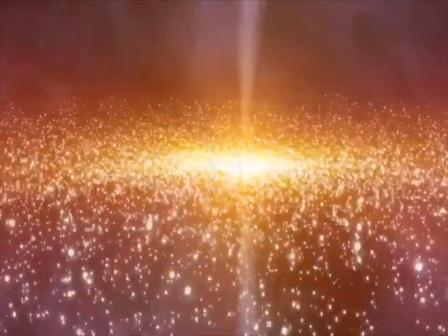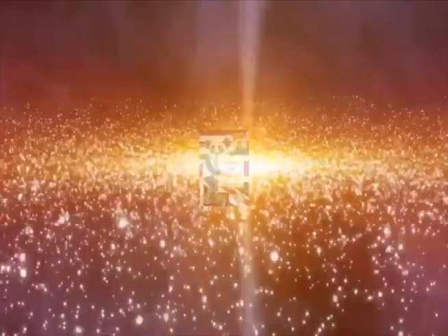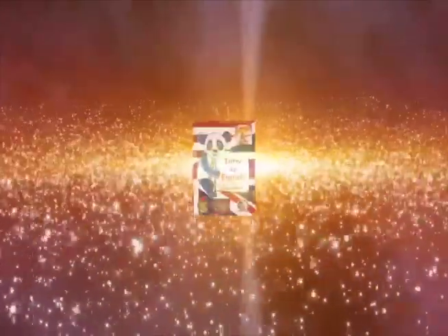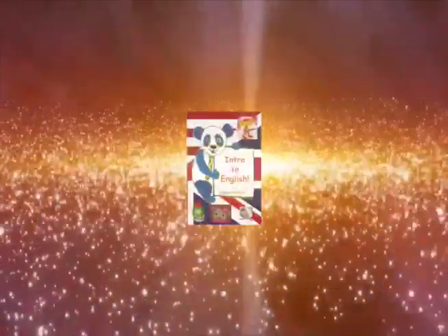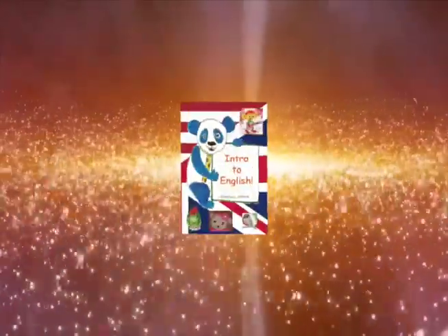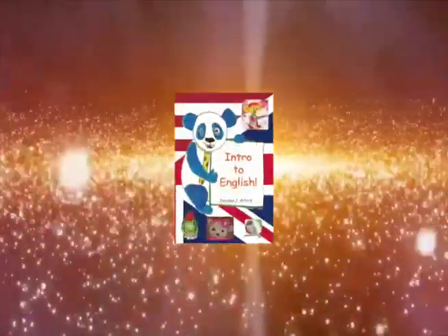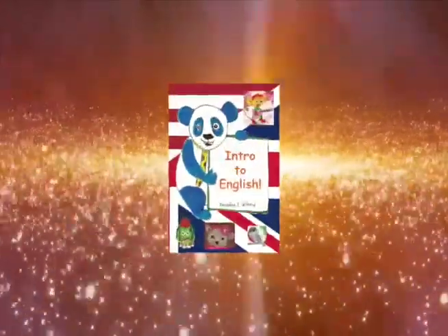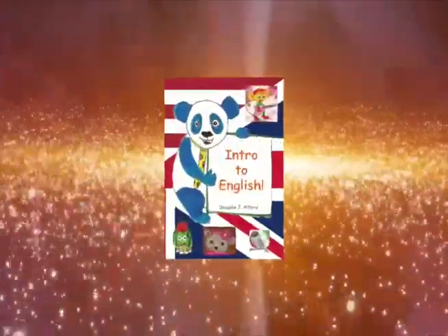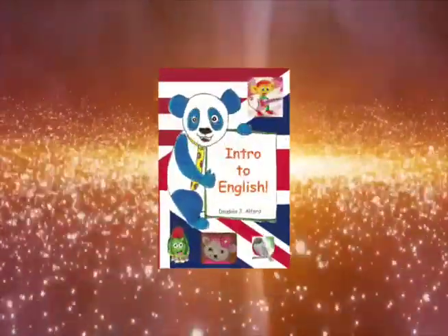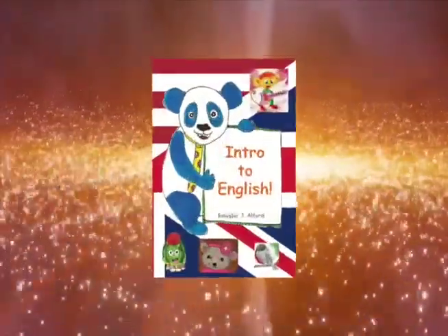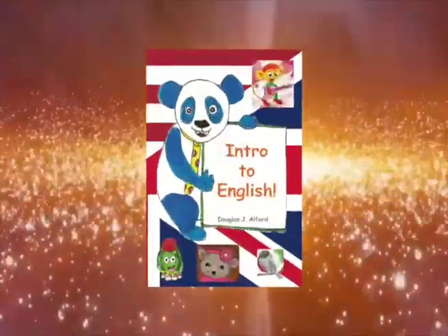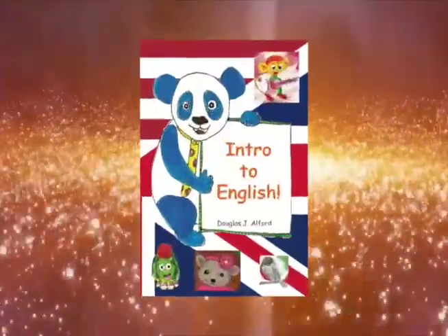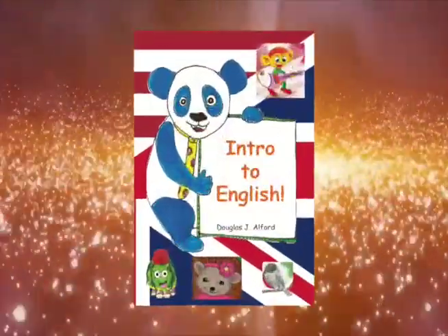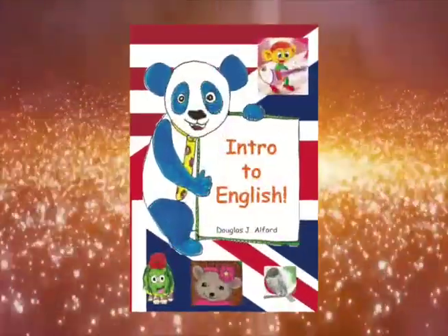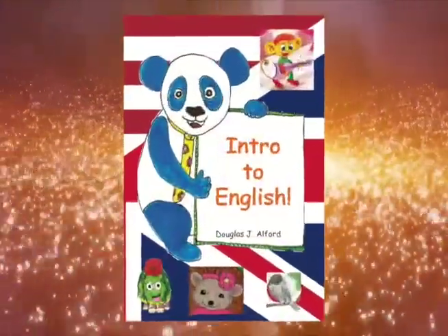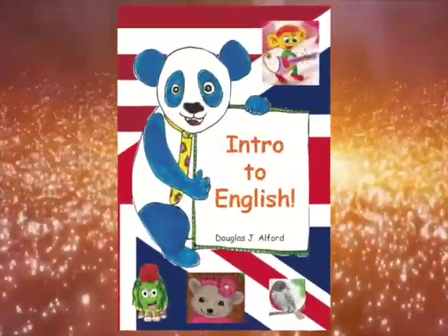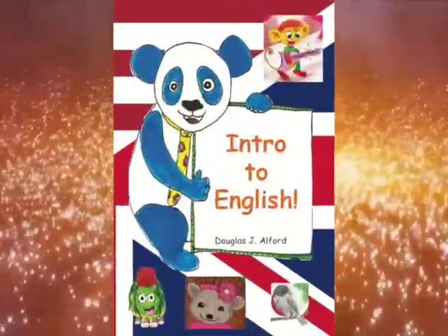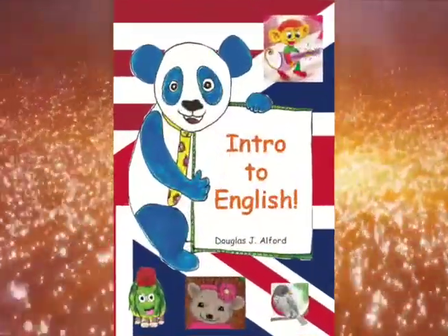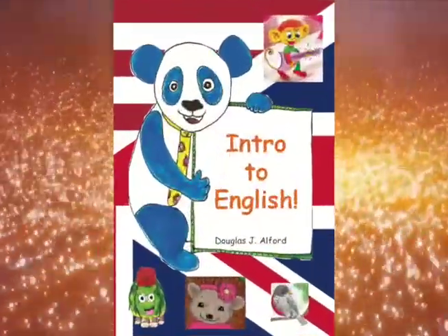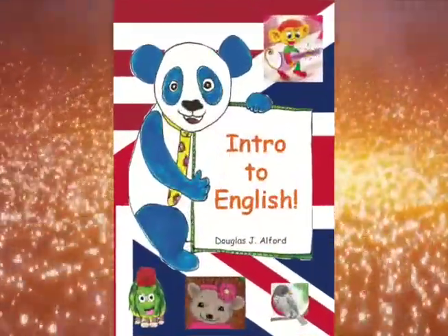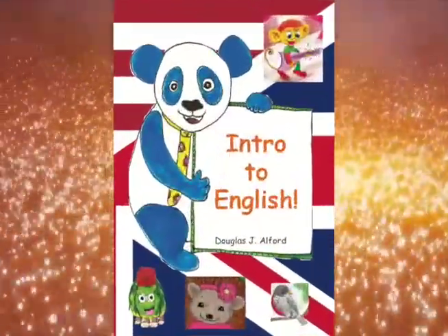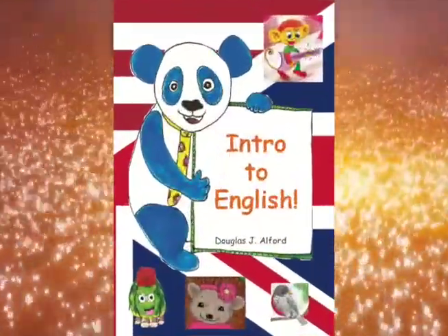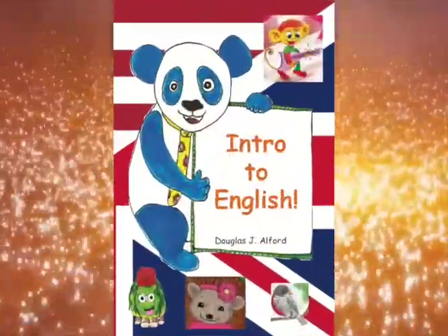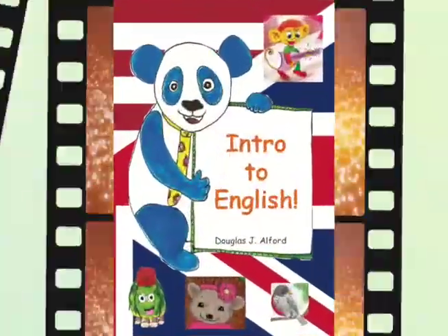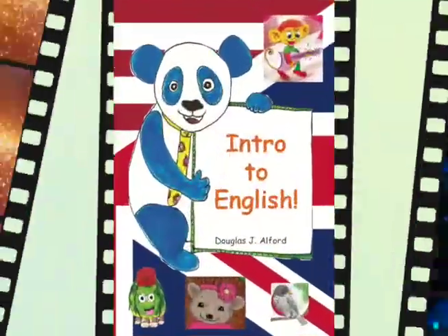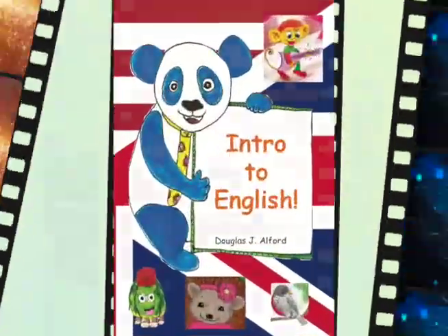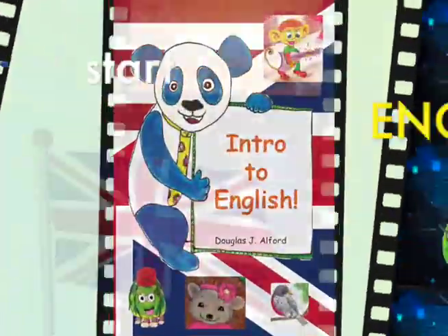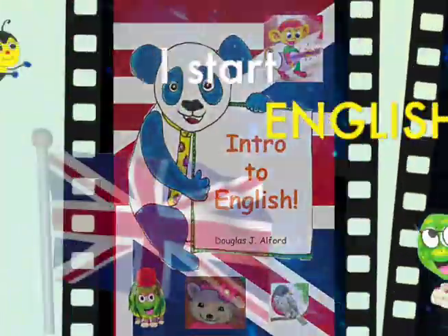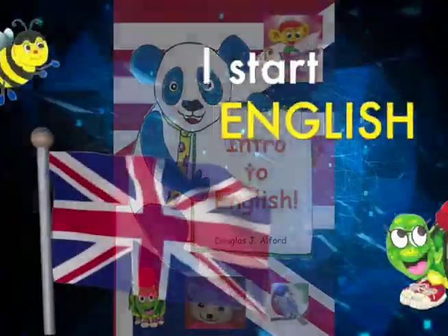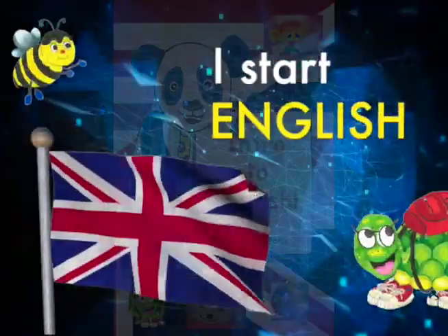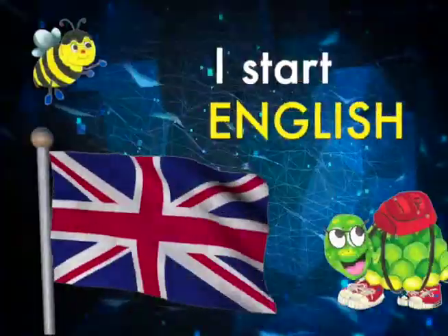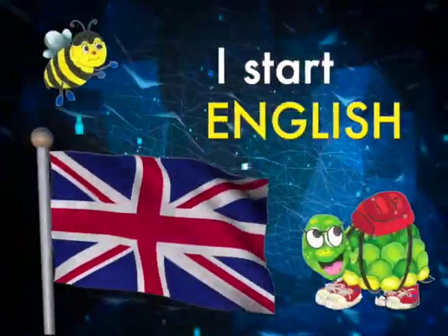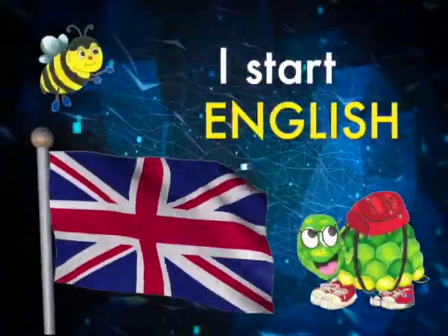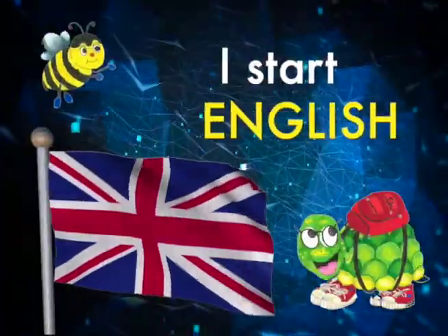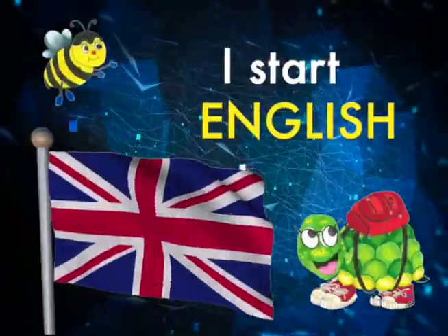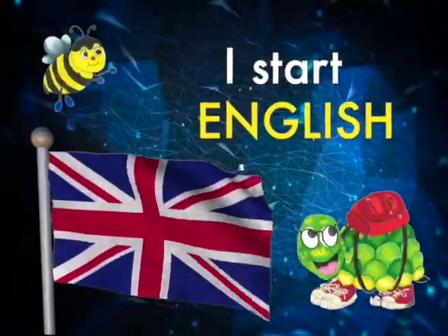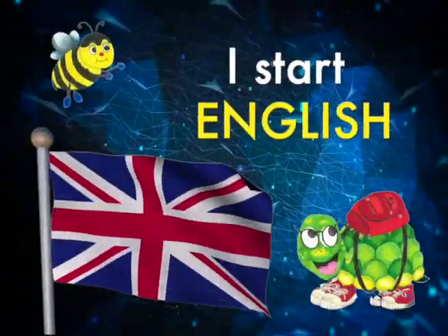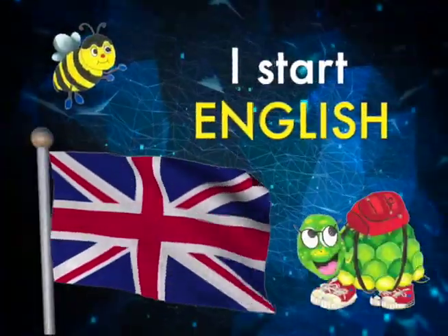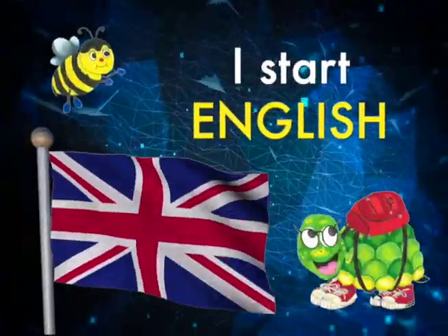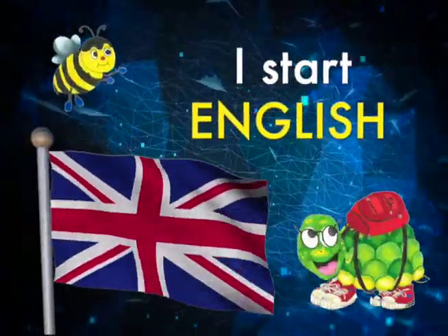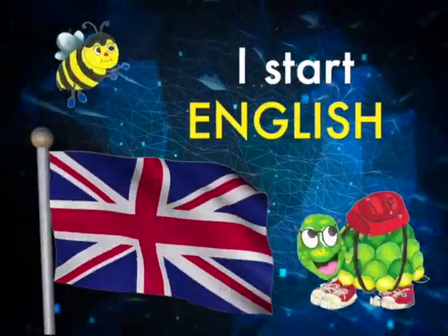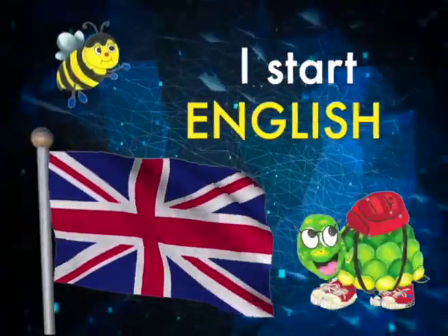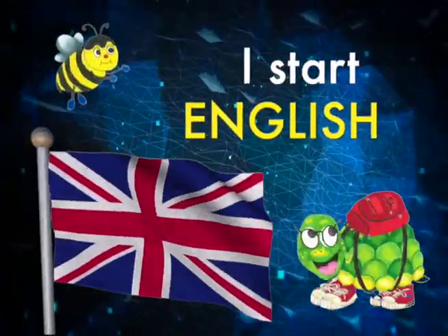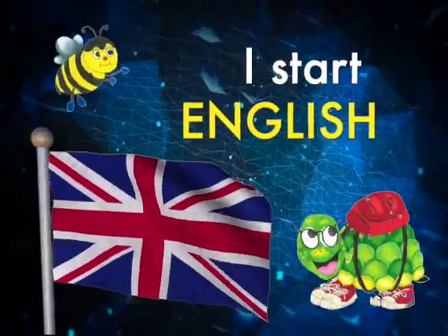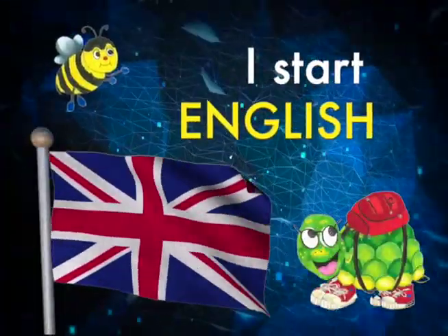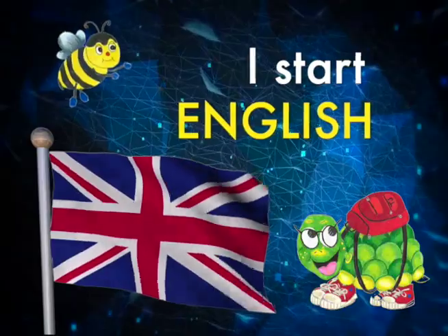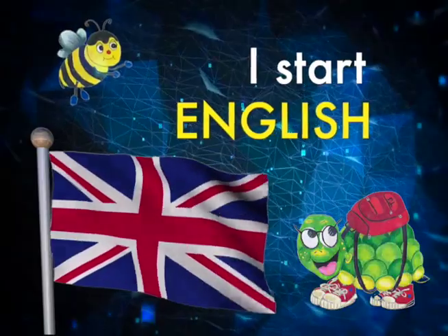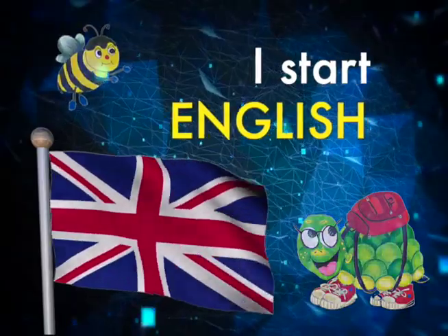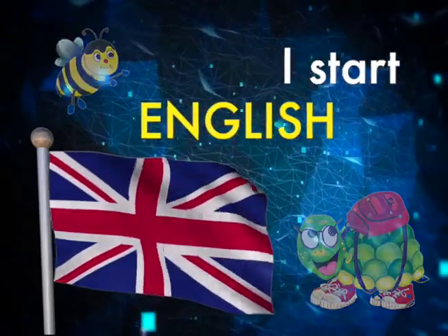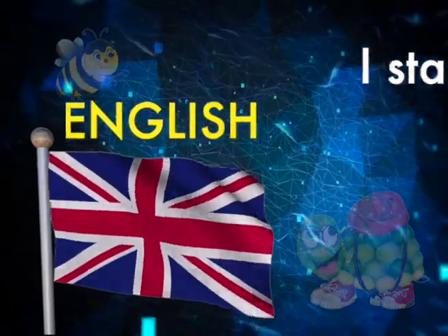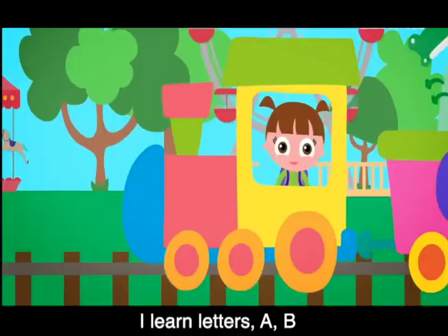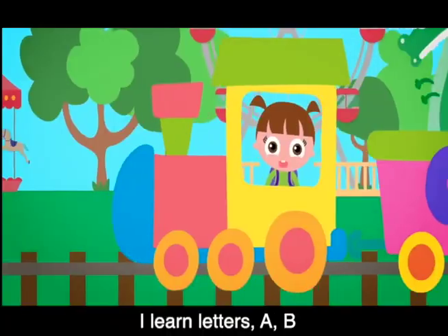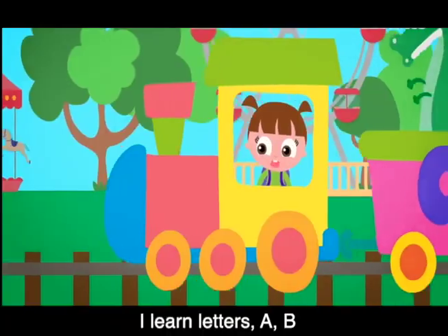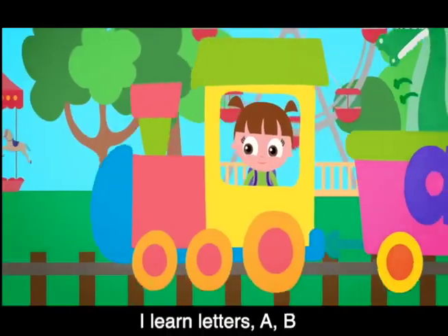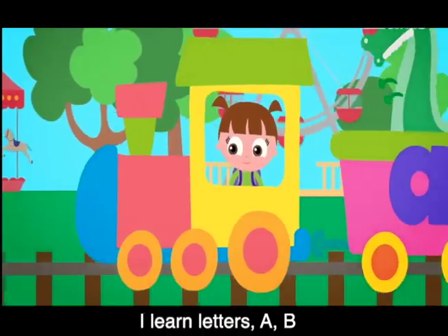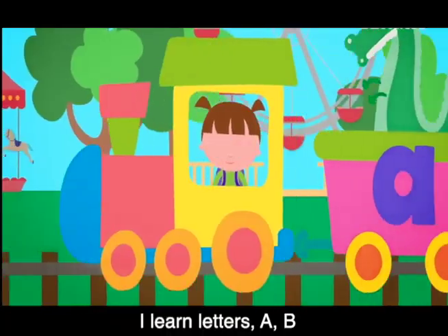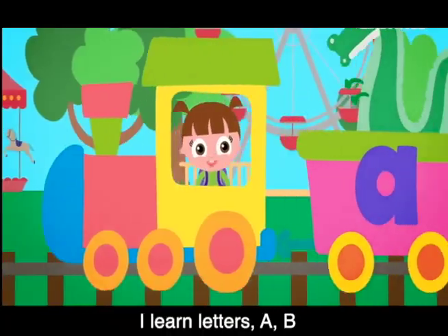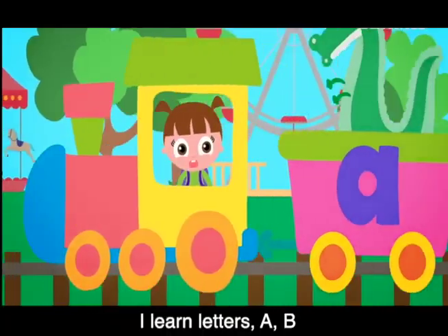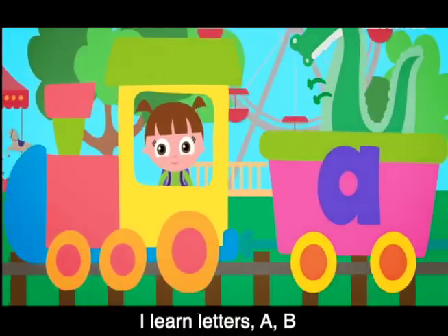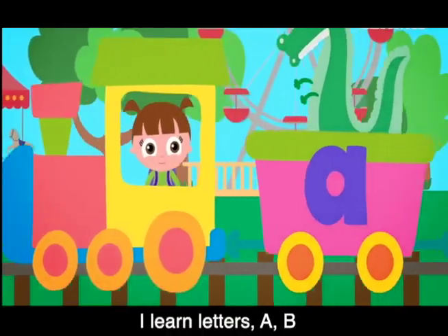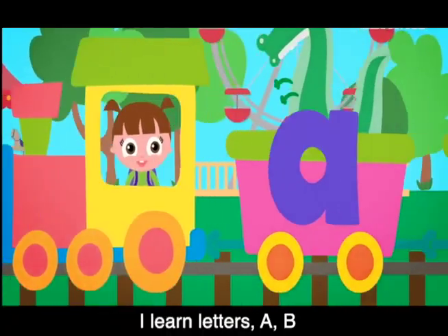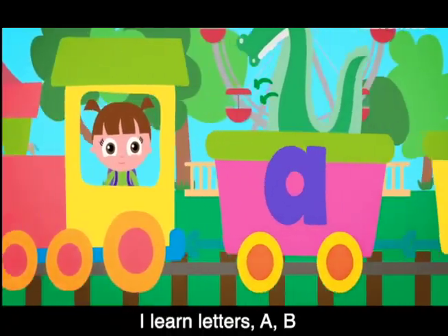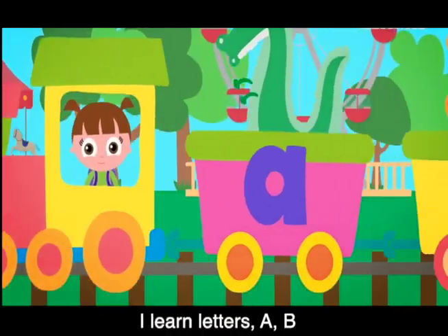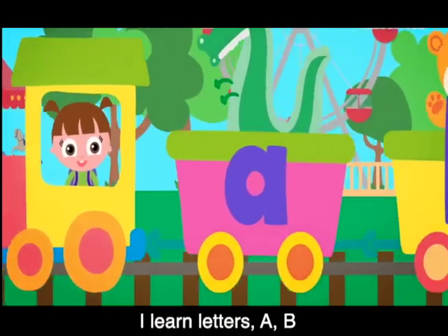Welcome to Intro to English. I start English. I learn letters.